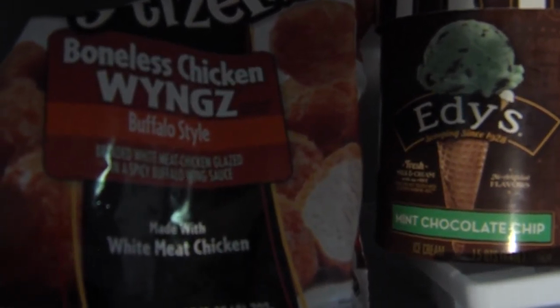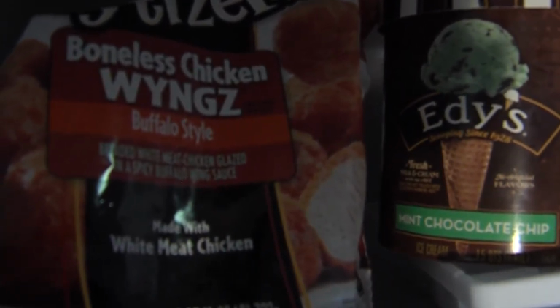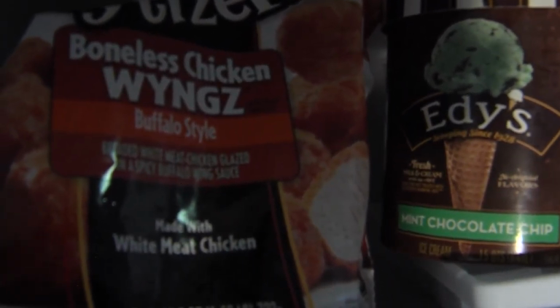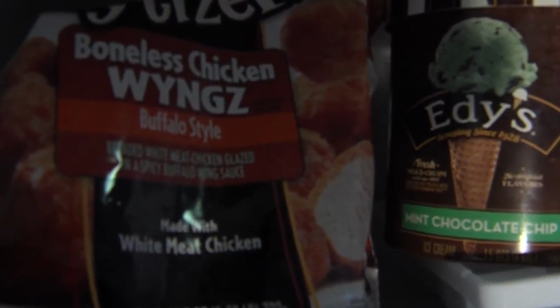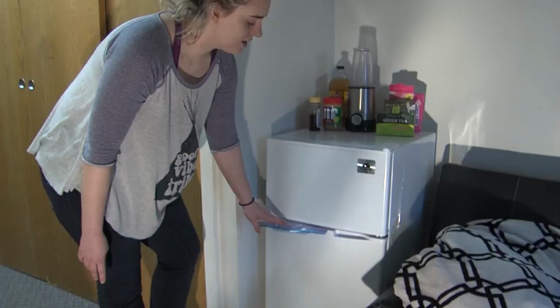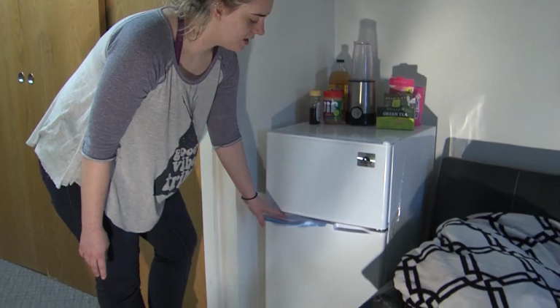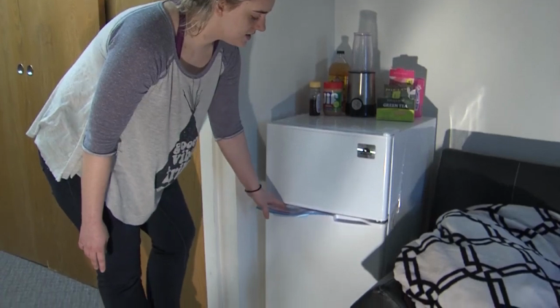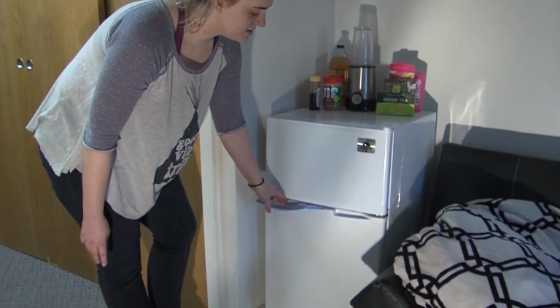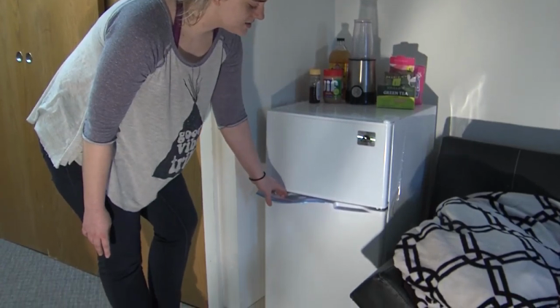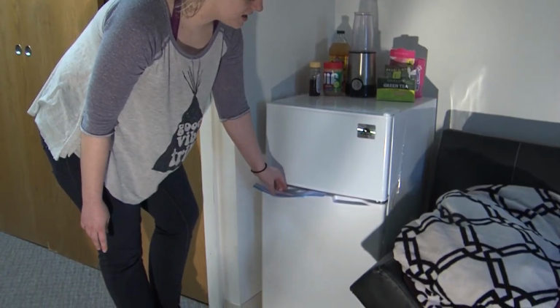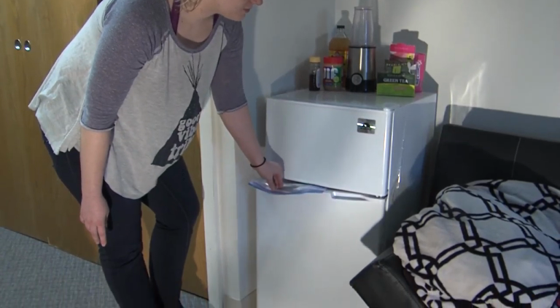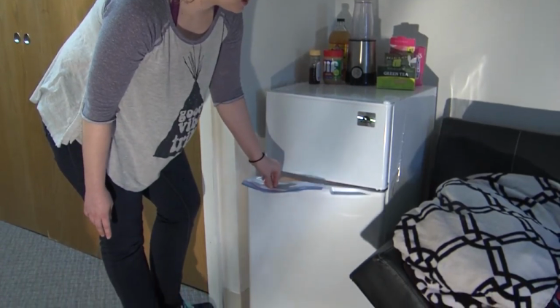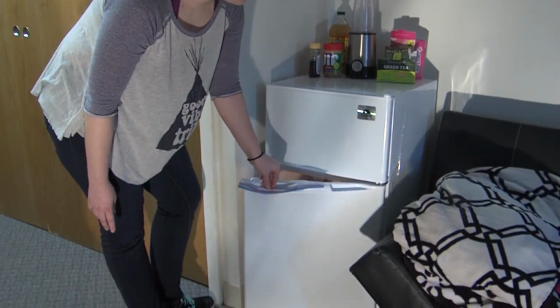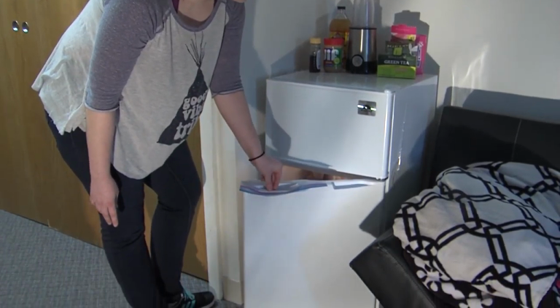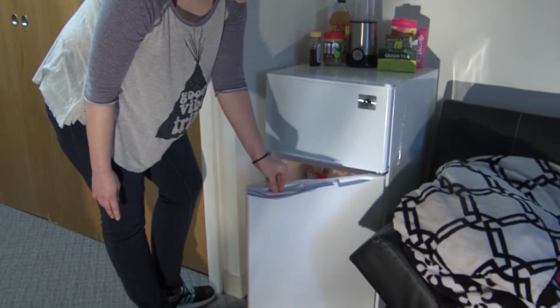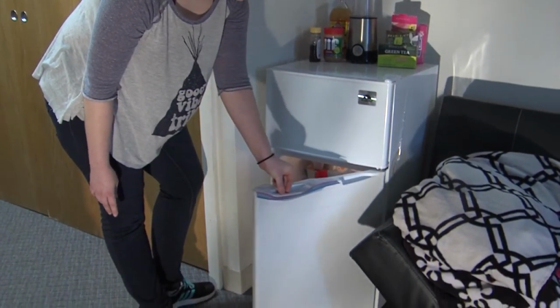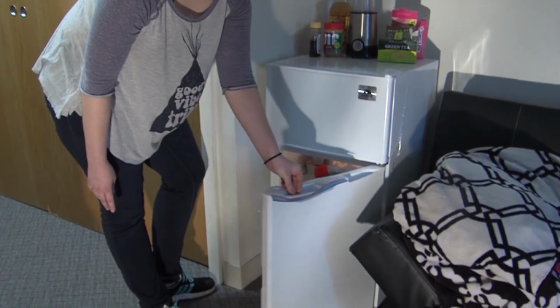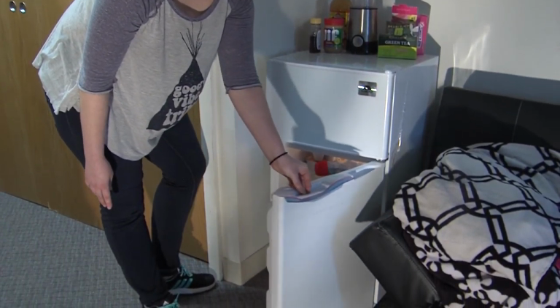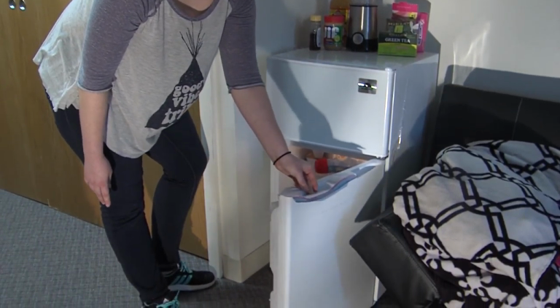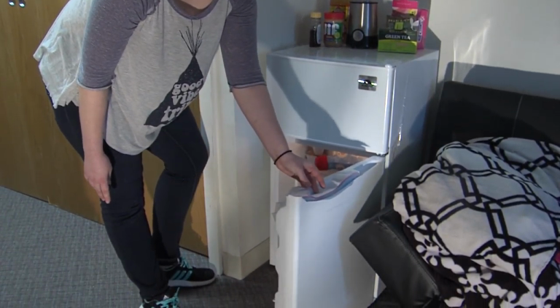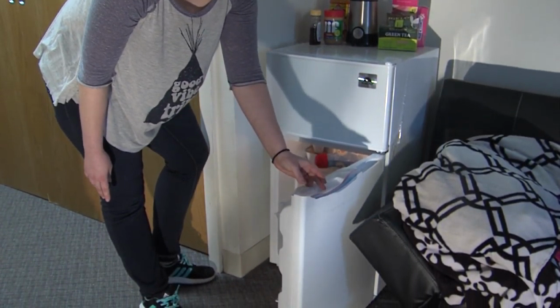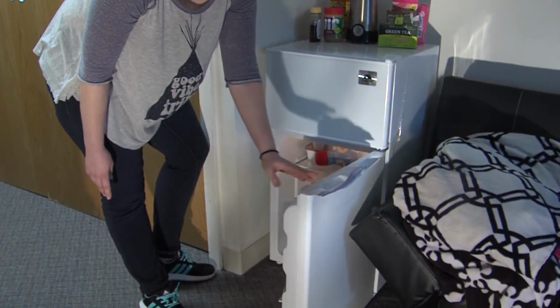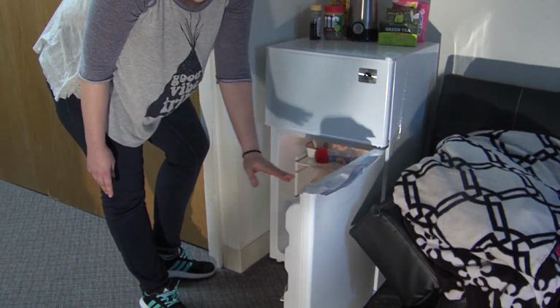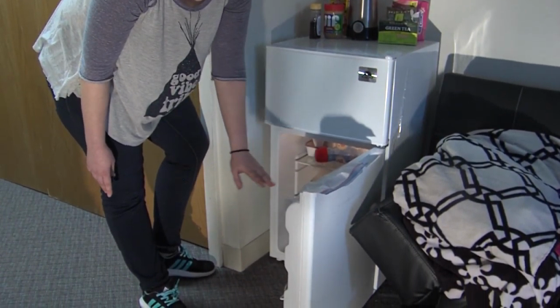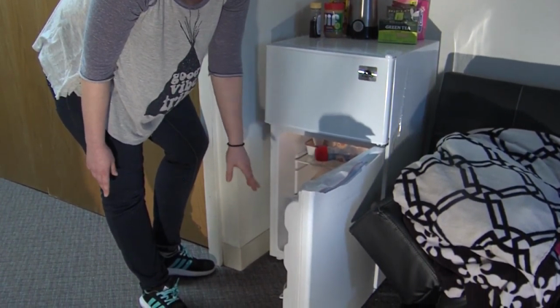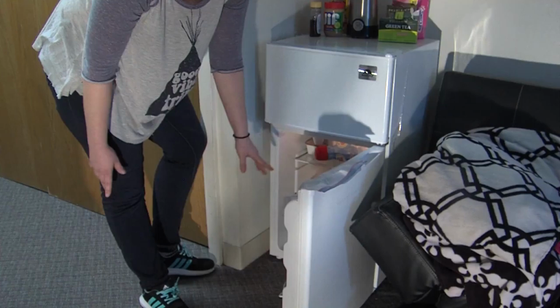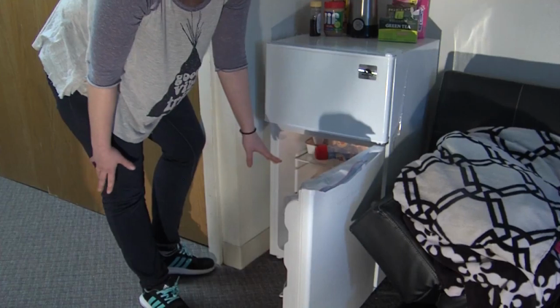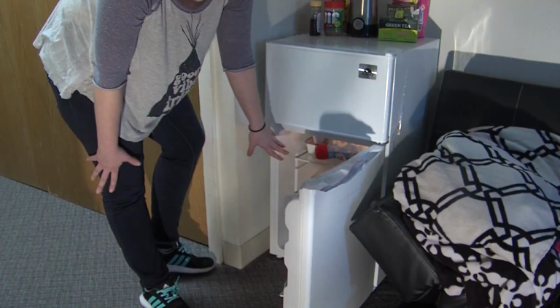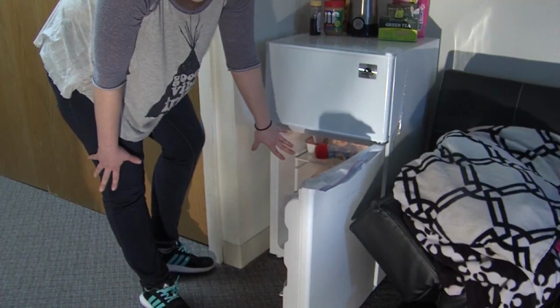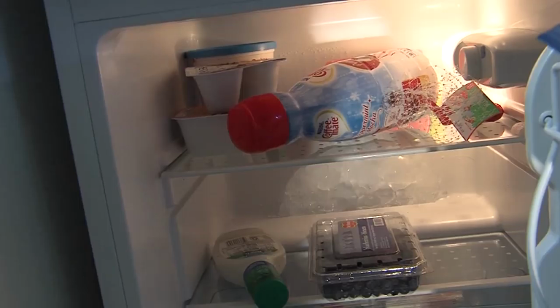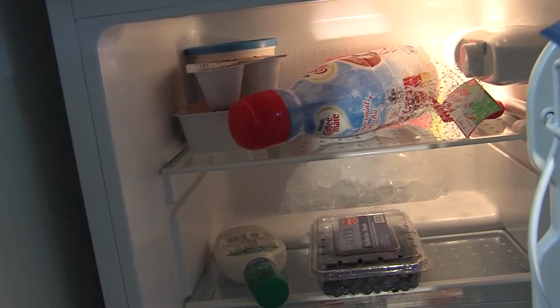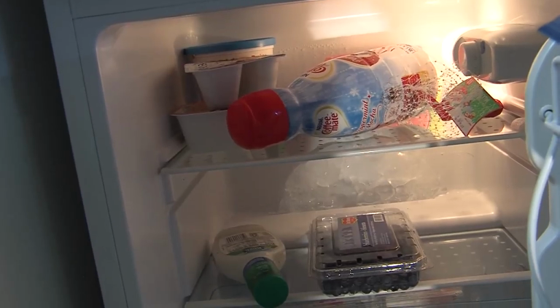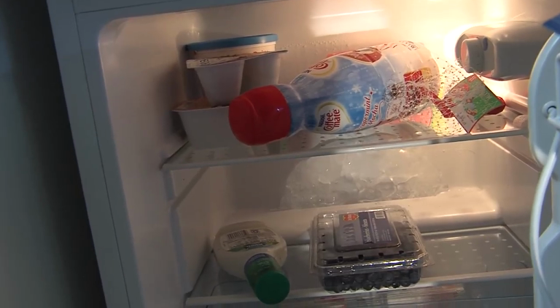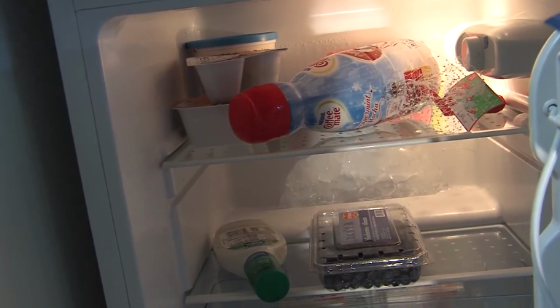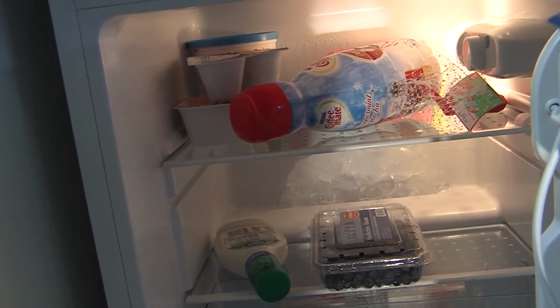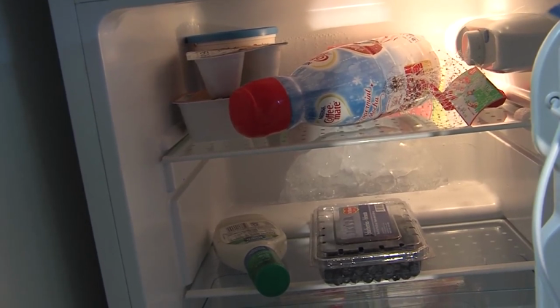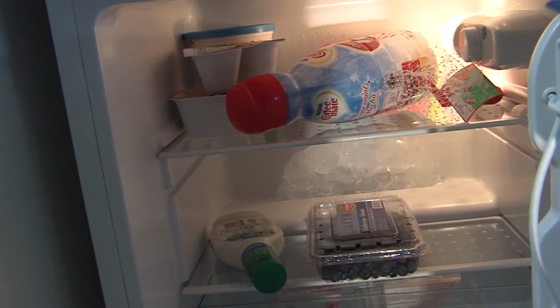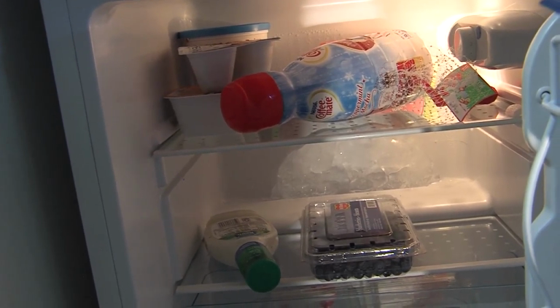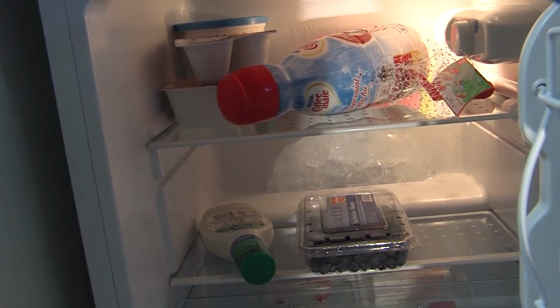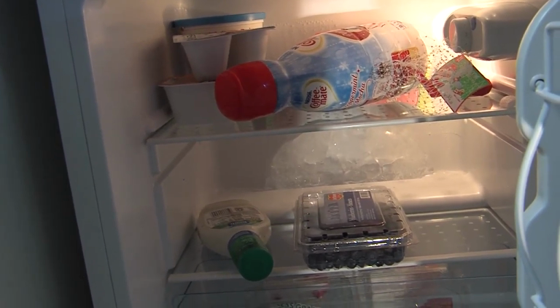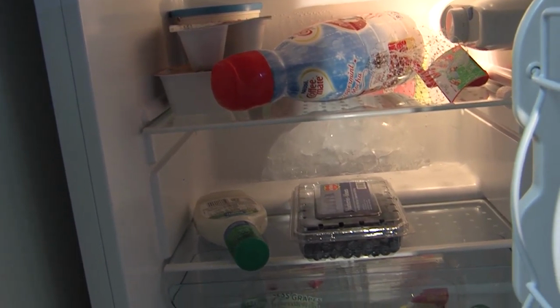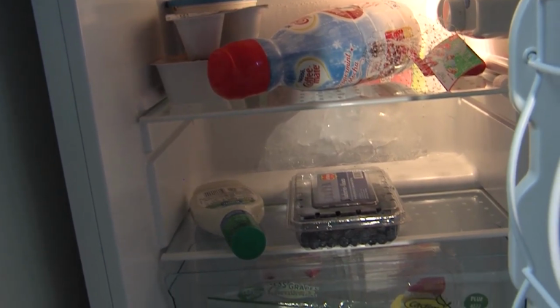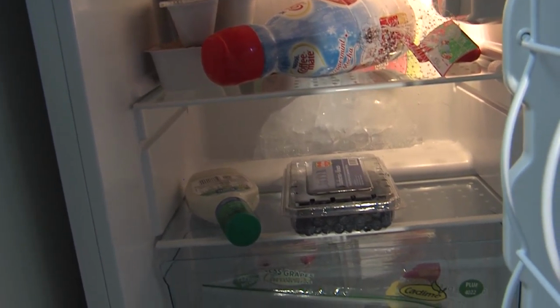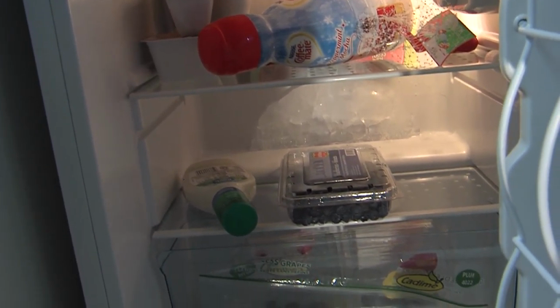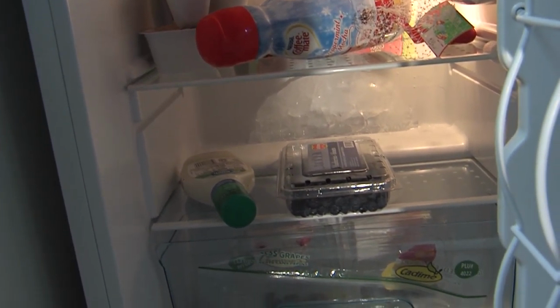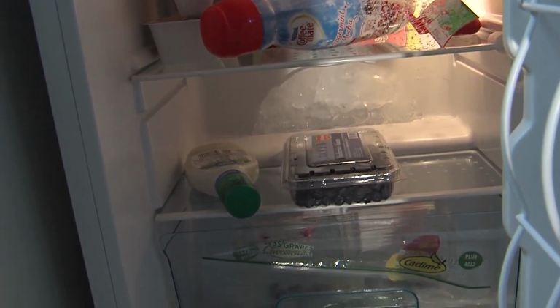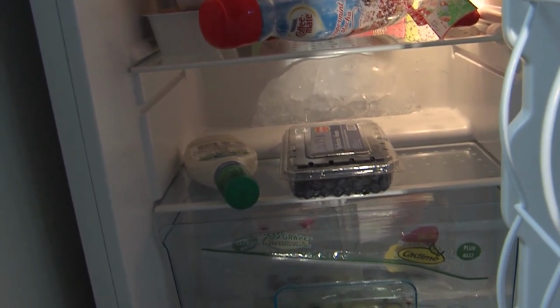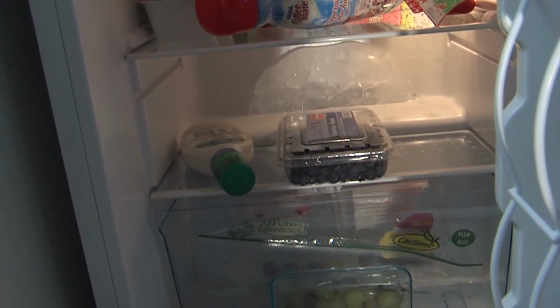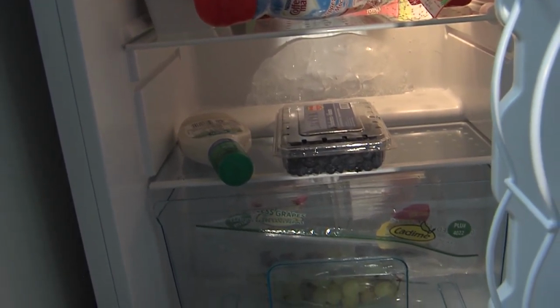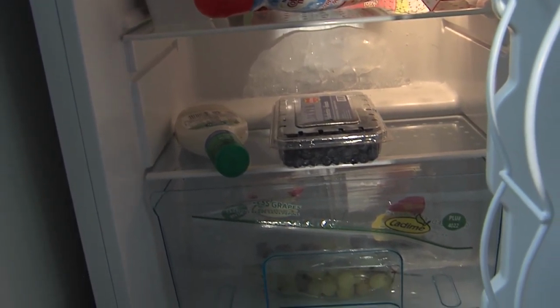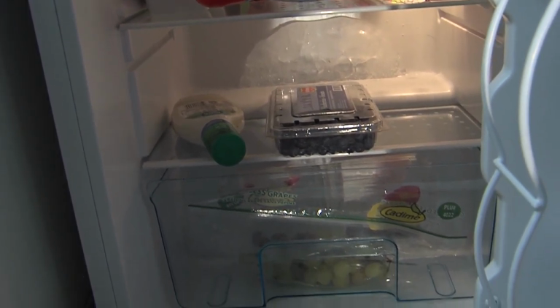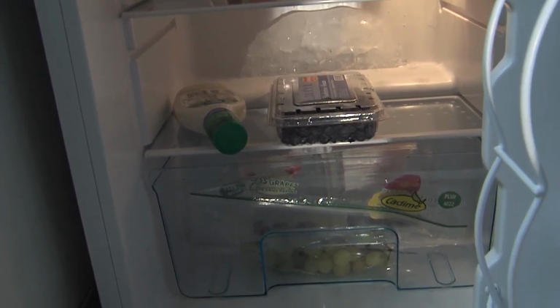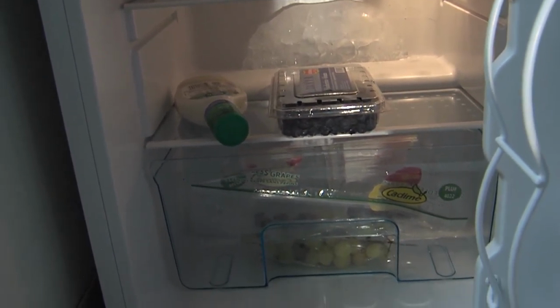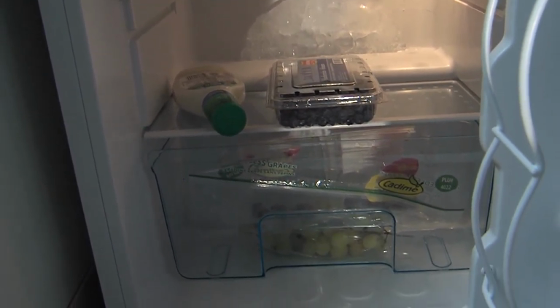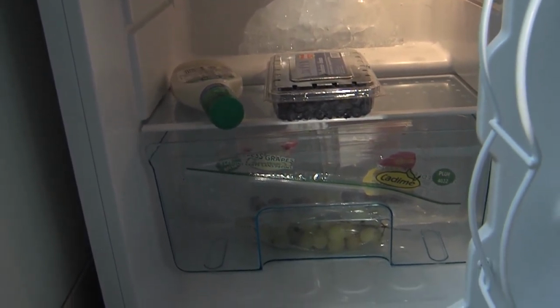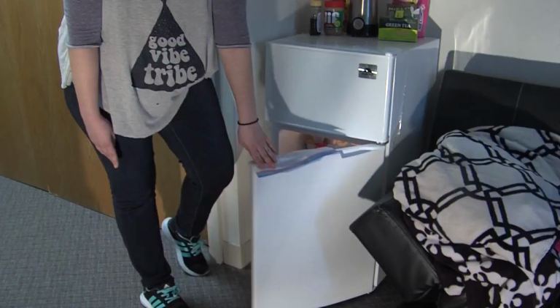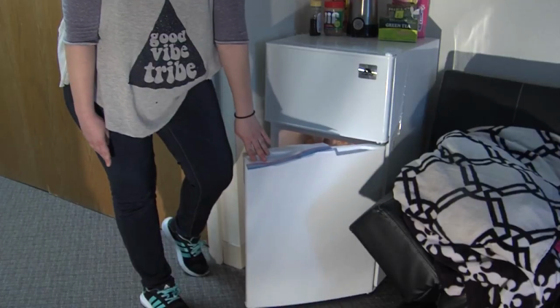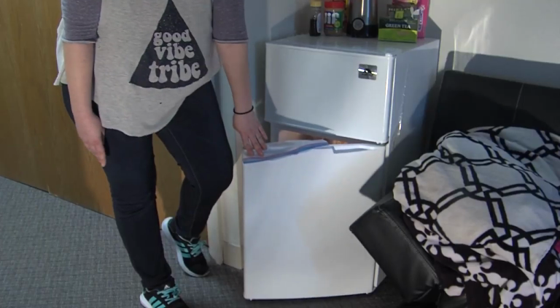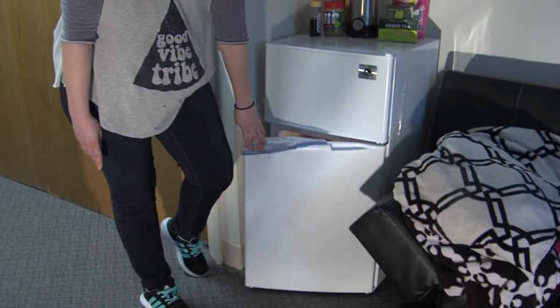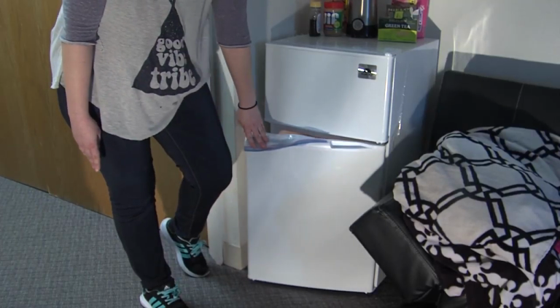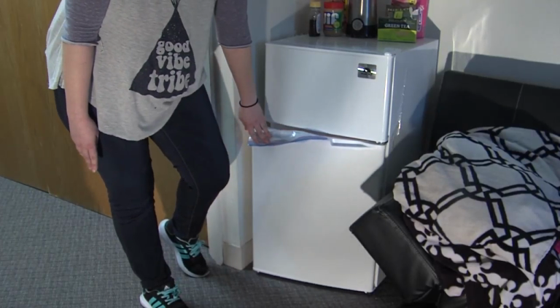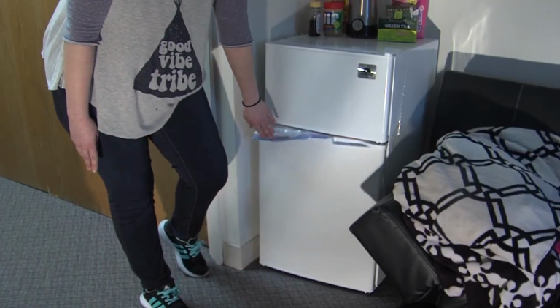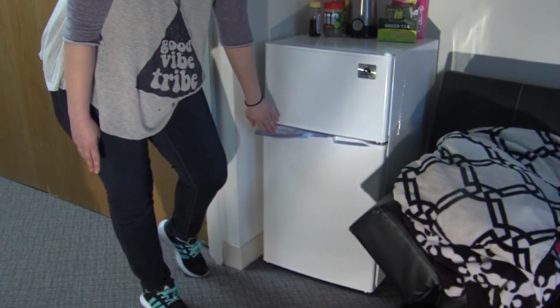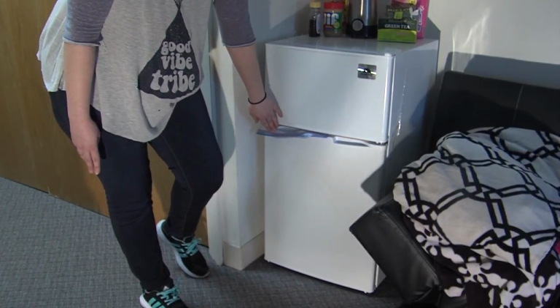Inside my fridge I have fruit, yogurt, and then coffee creamer, because I can't live without my coffee.